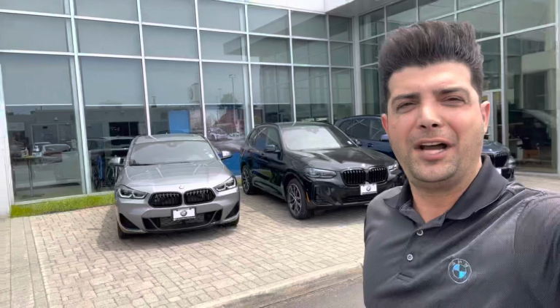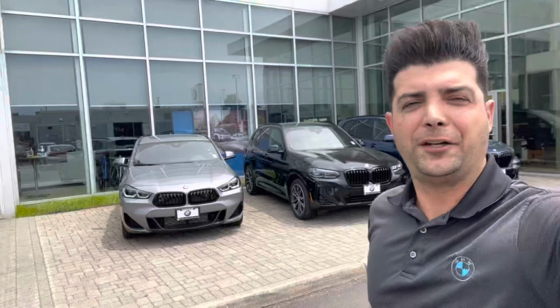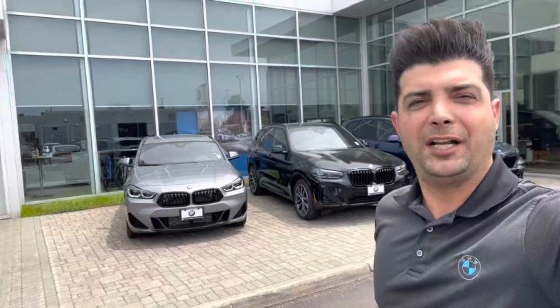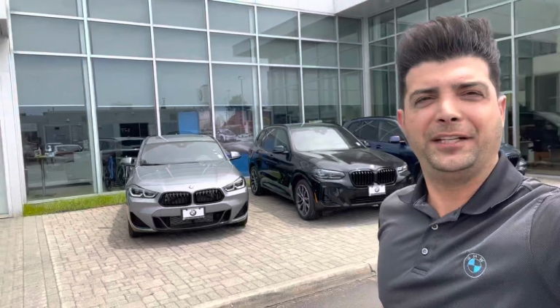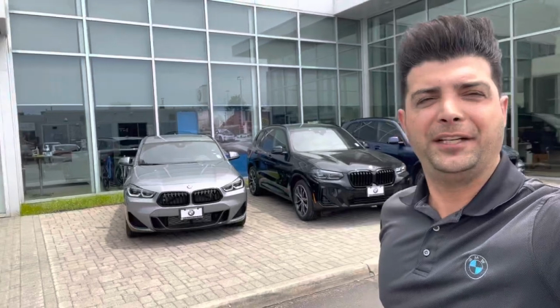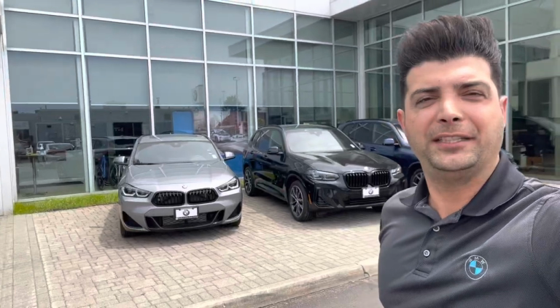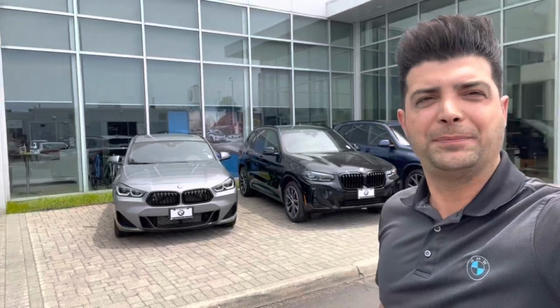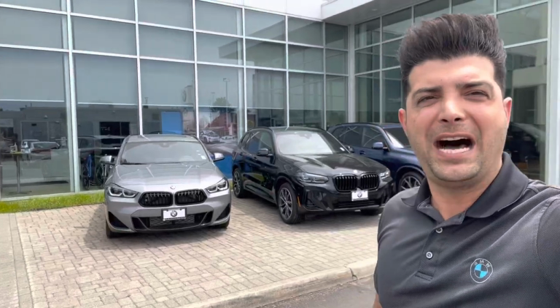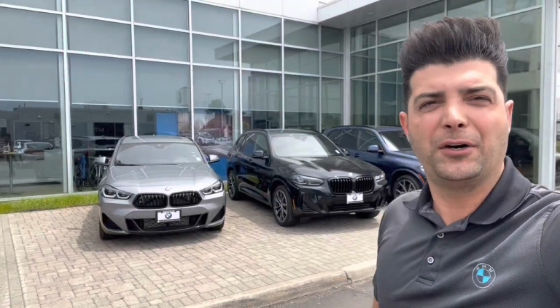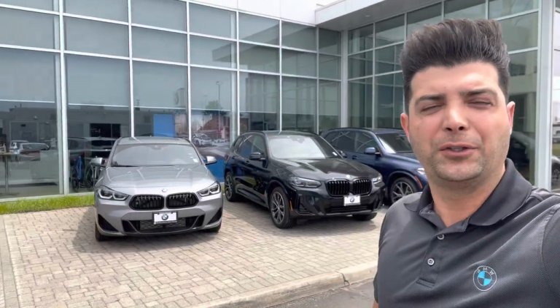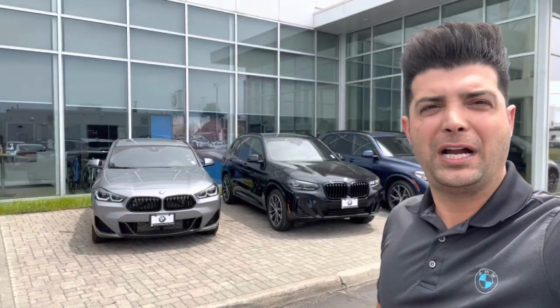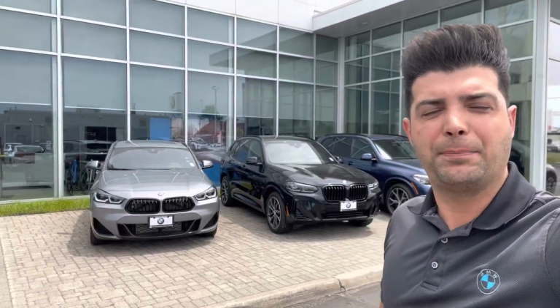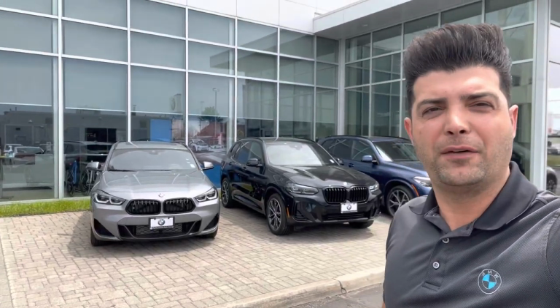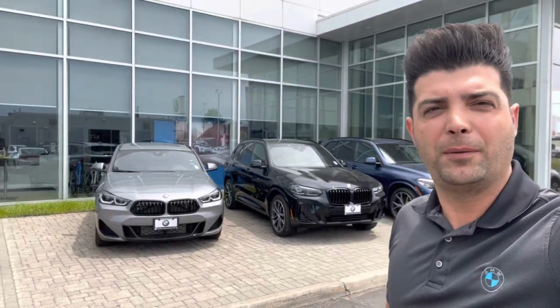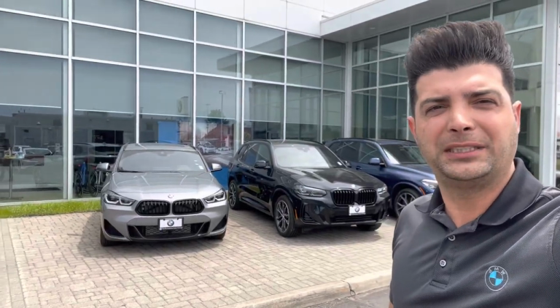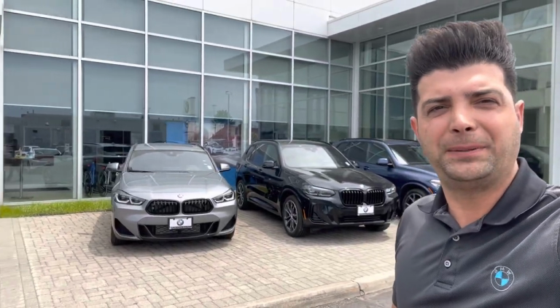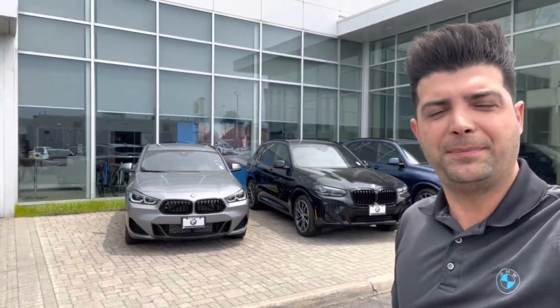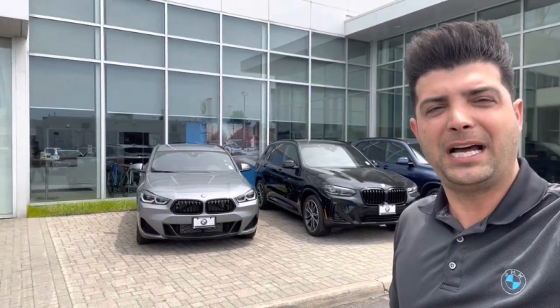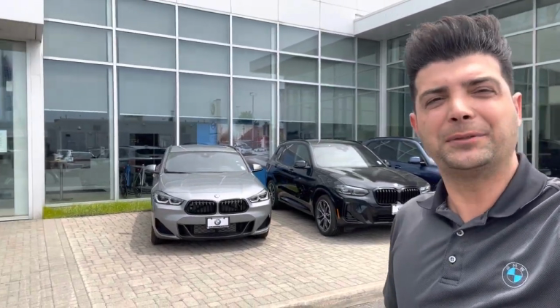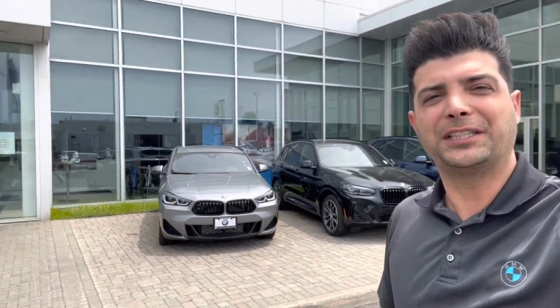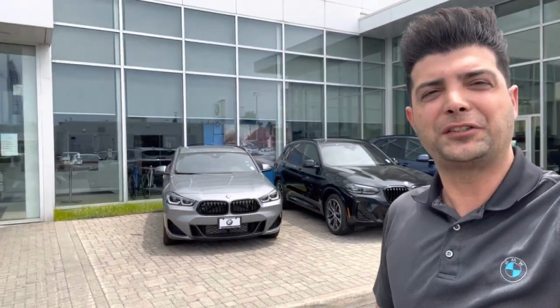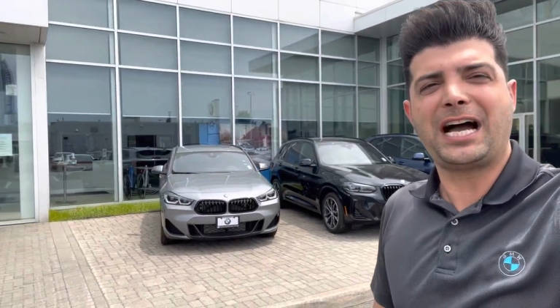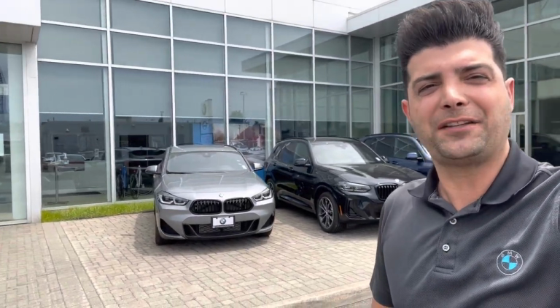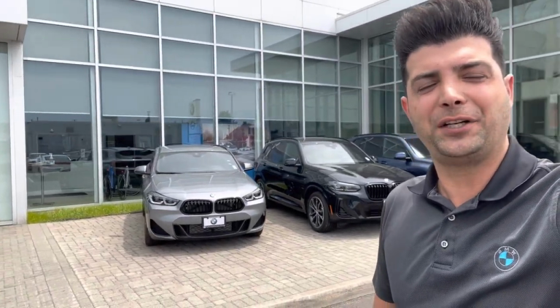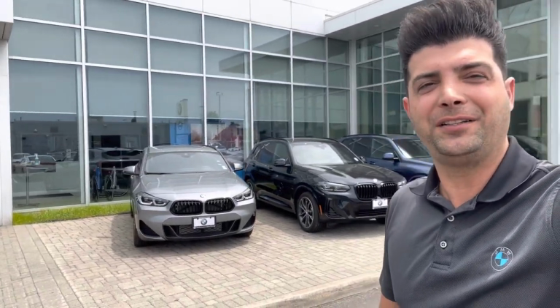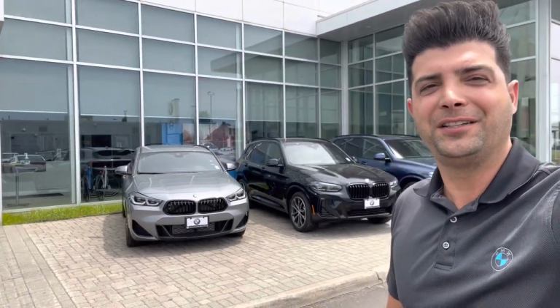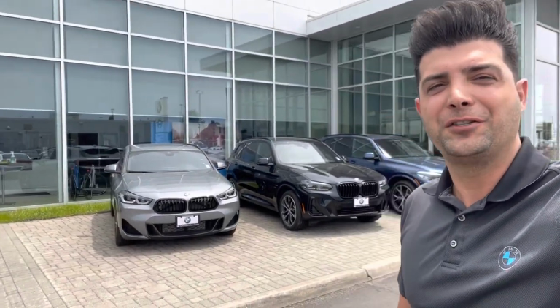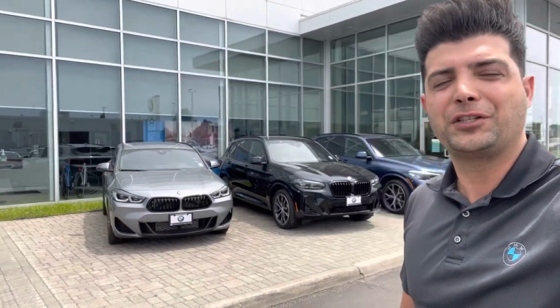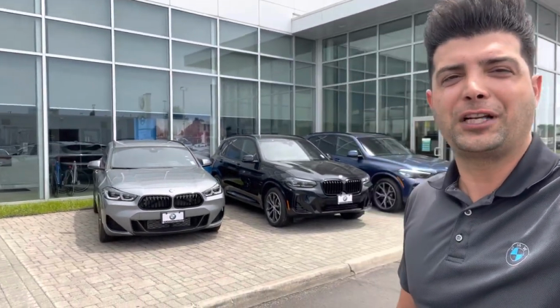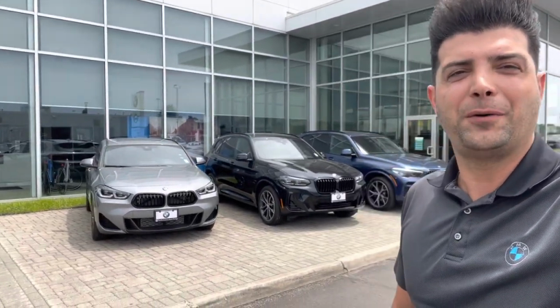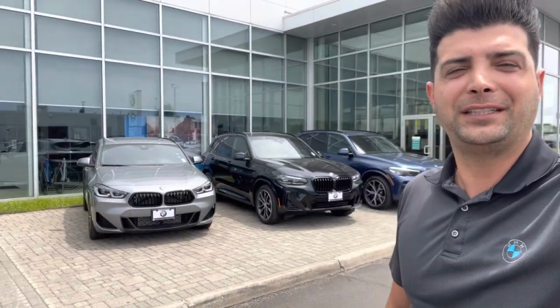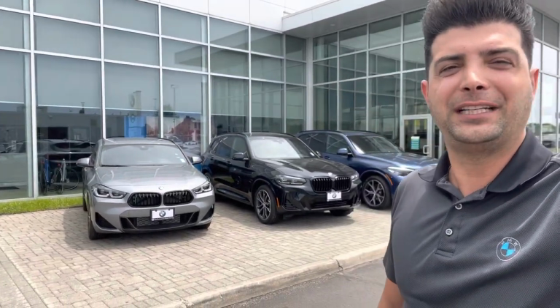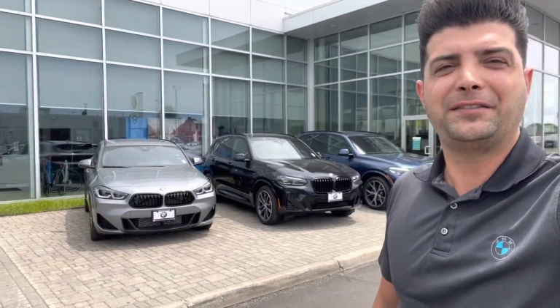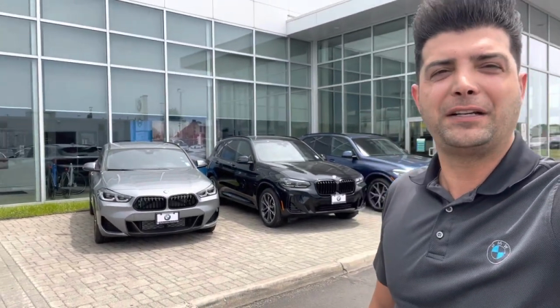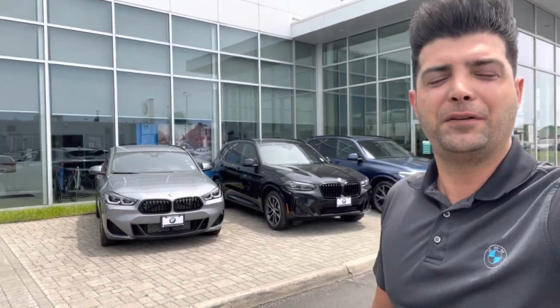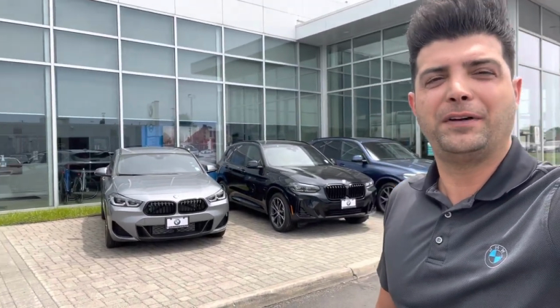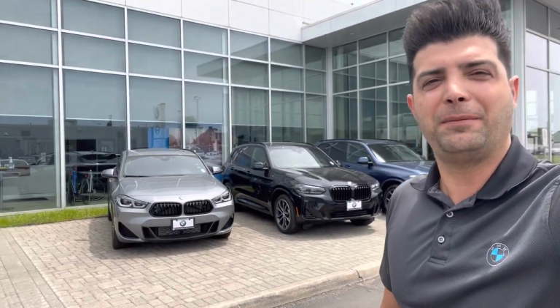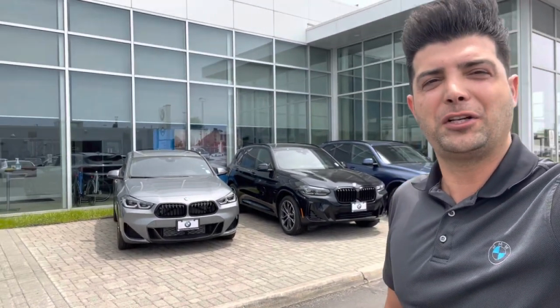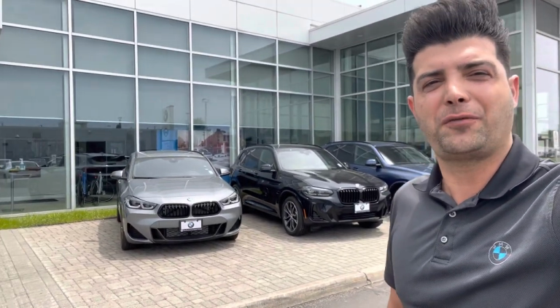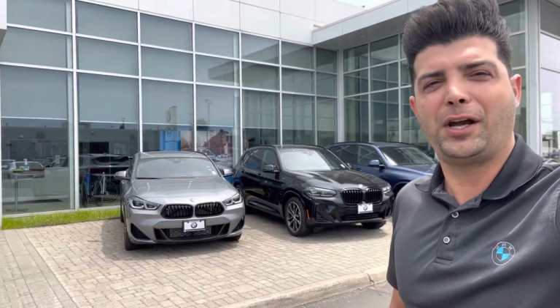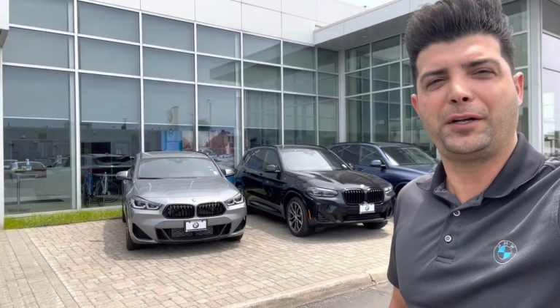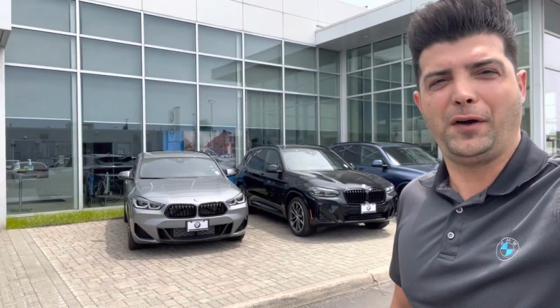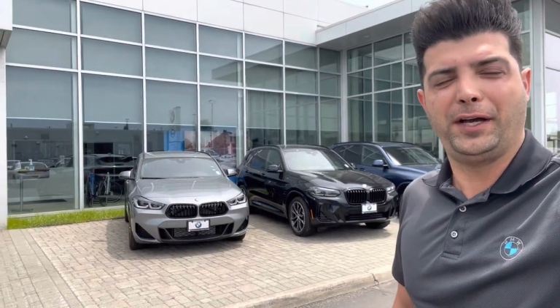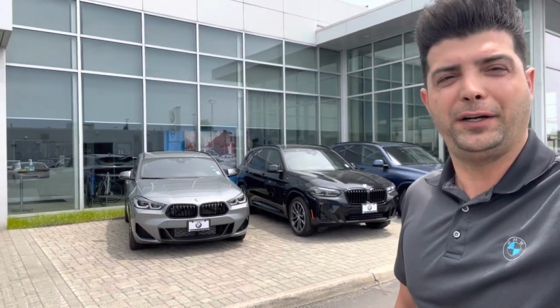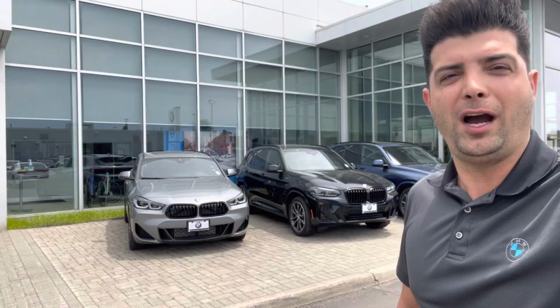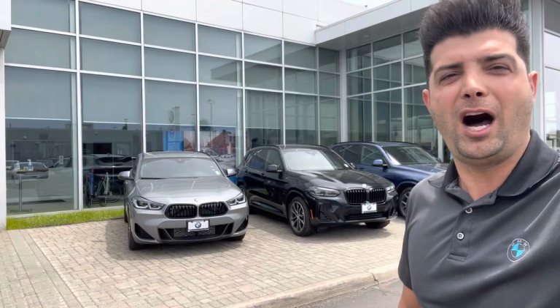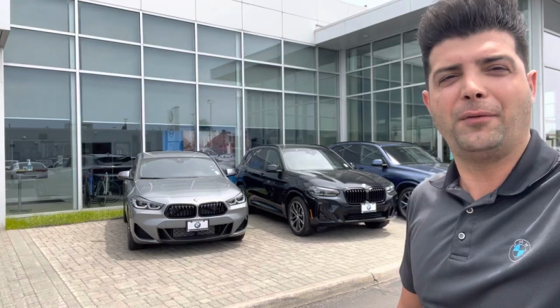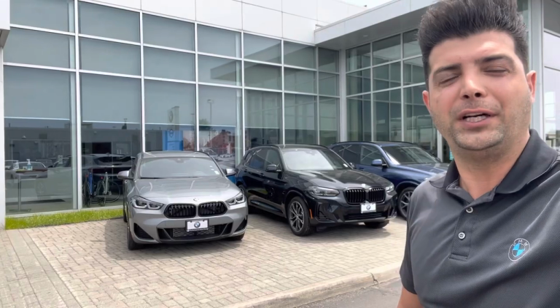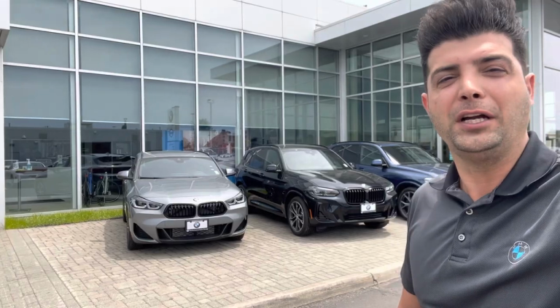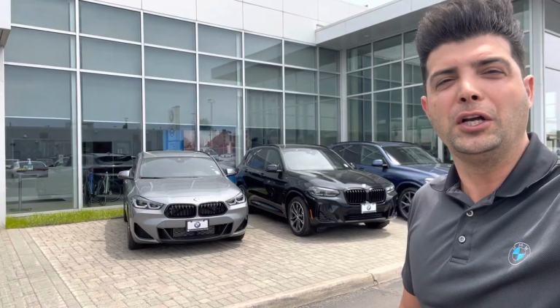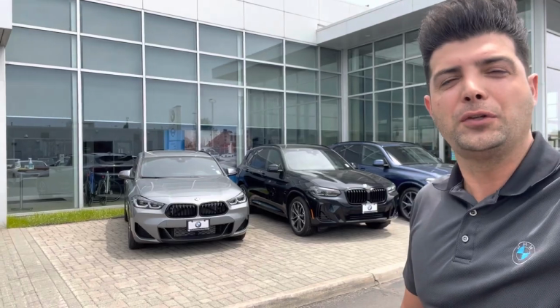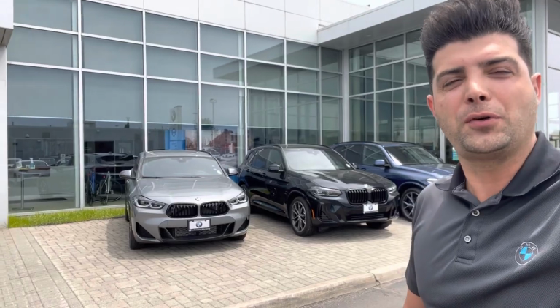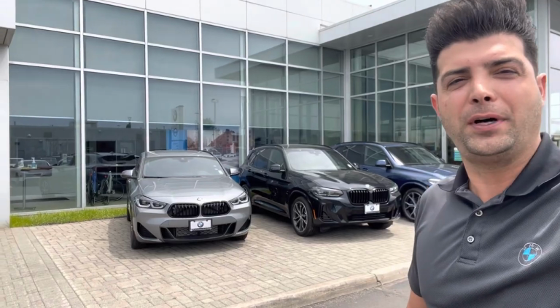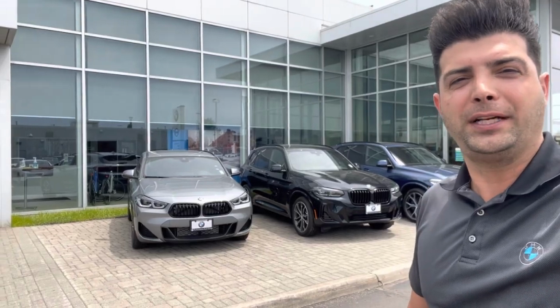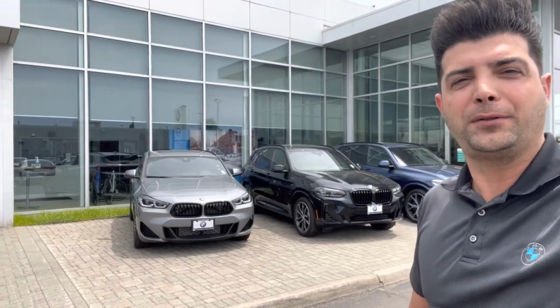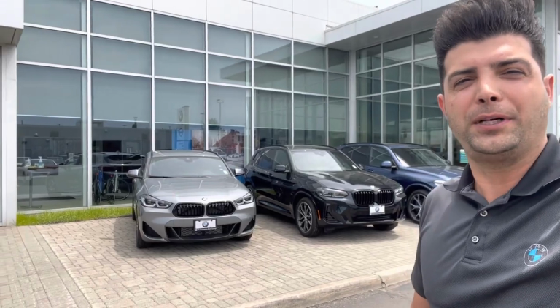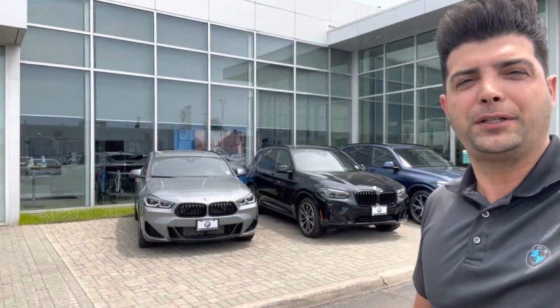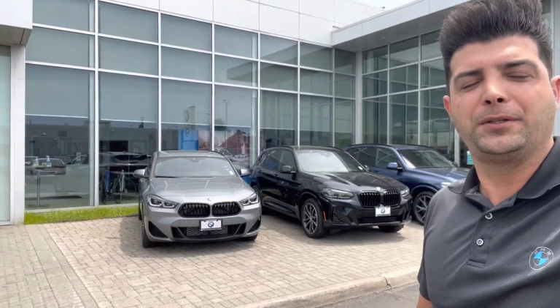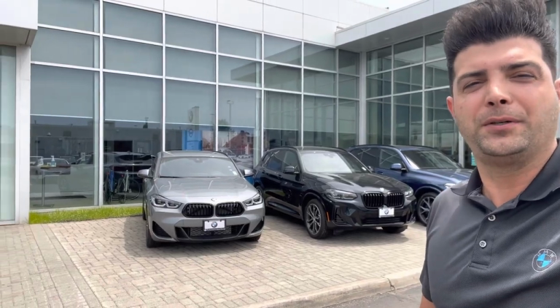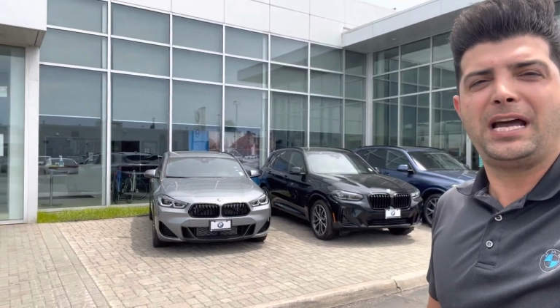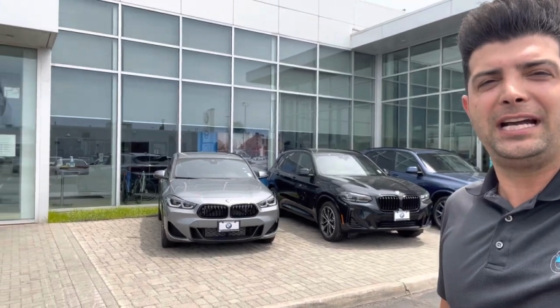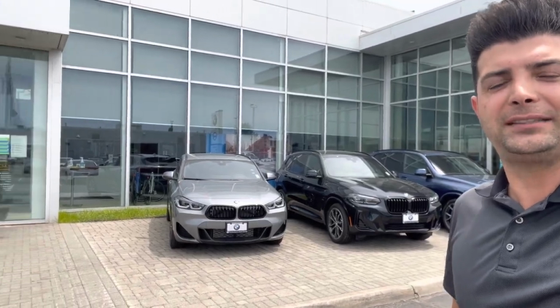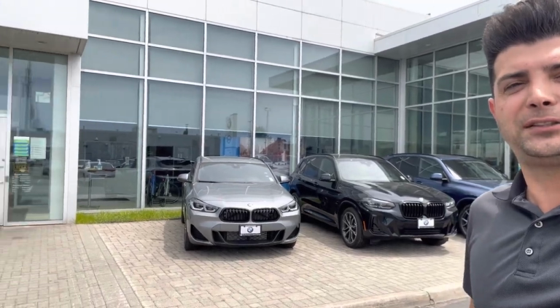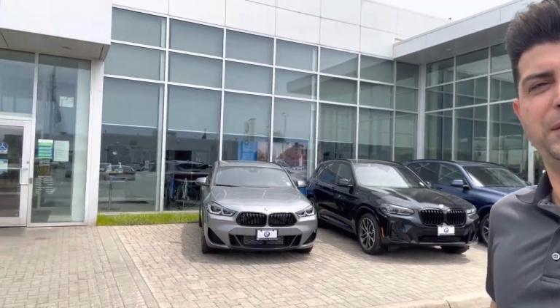Hi Colleen, here is Bahadur at Performance PMW. Just I want to say thank you very much for inquiring about our 2022 X2.